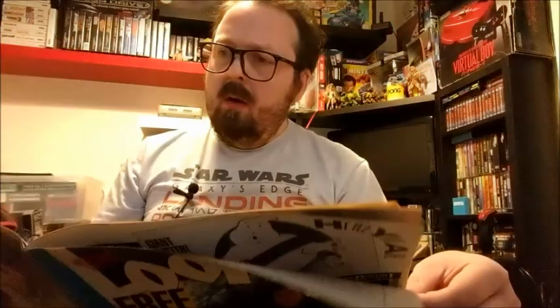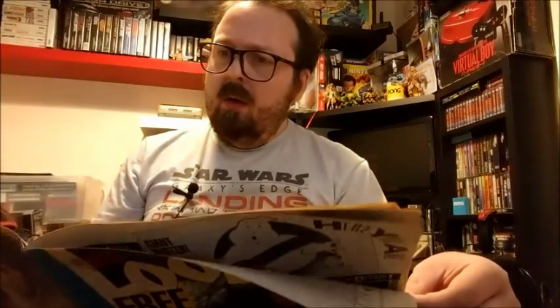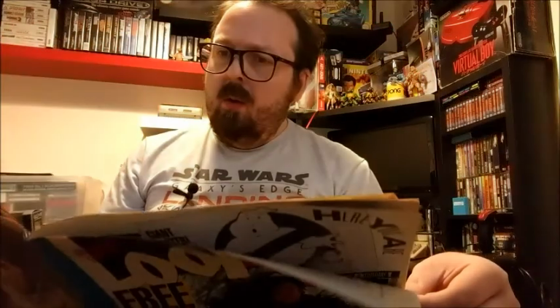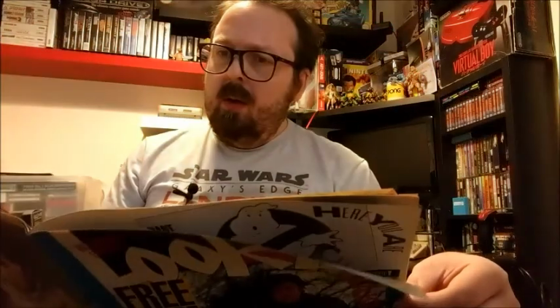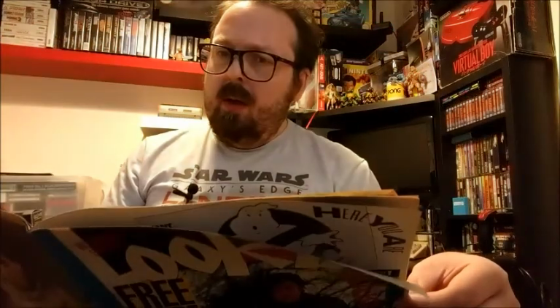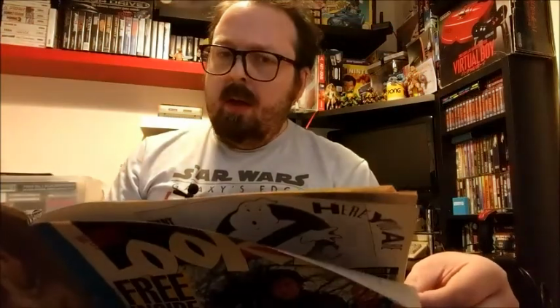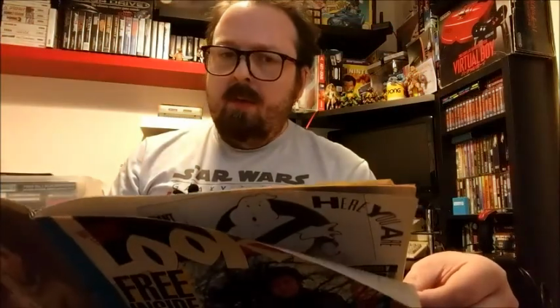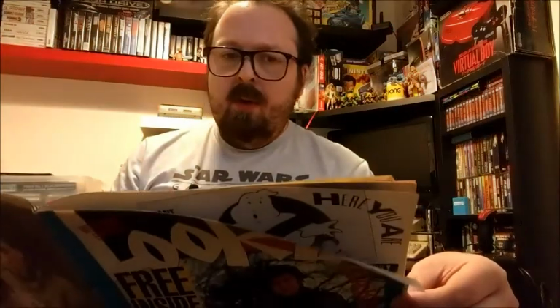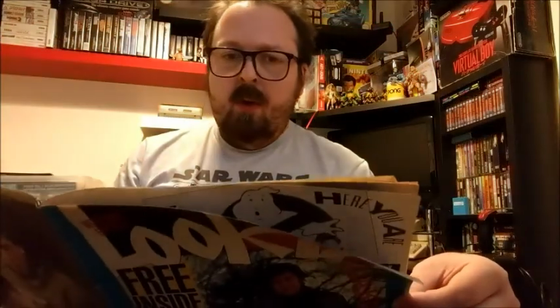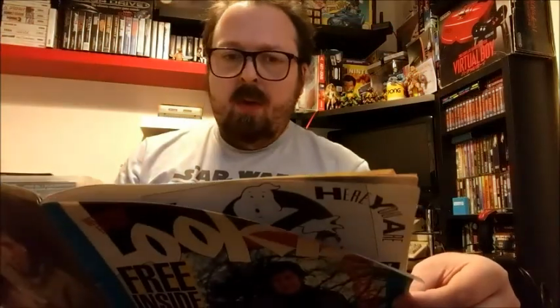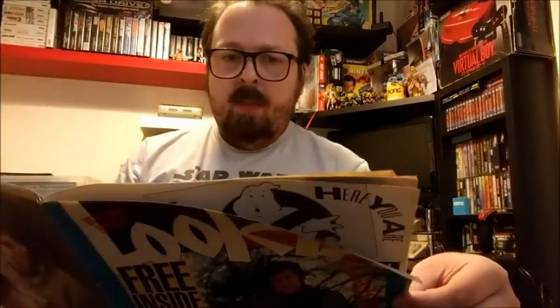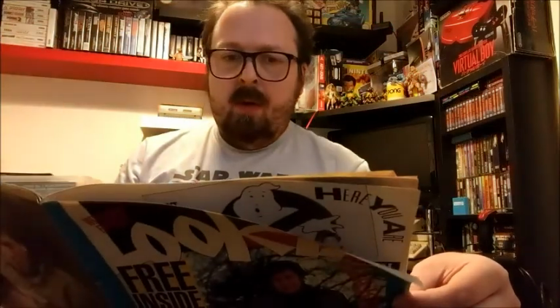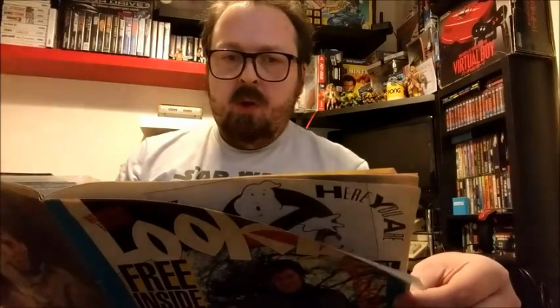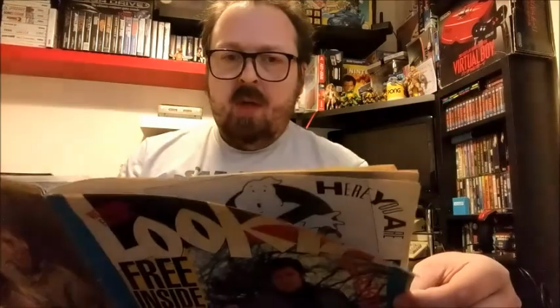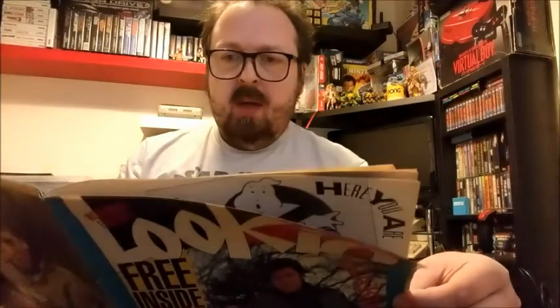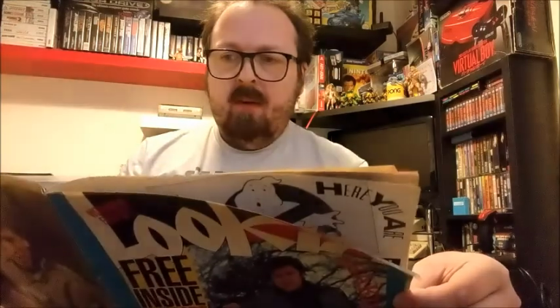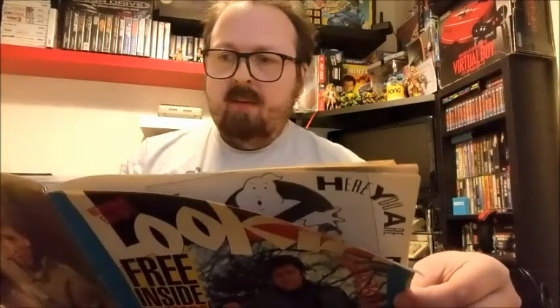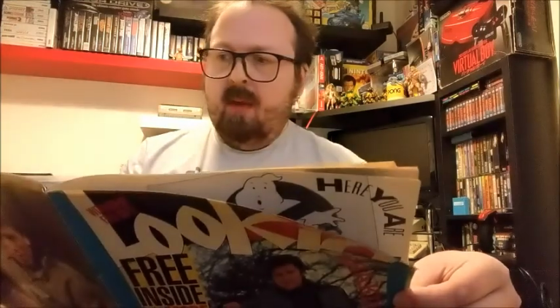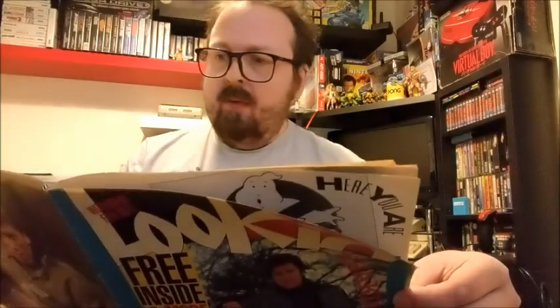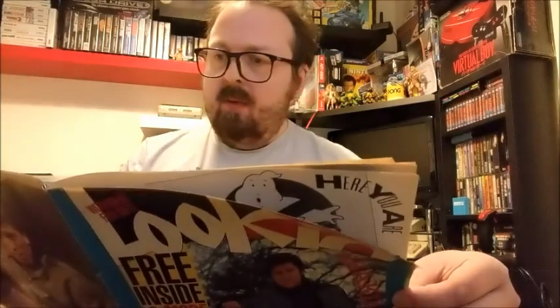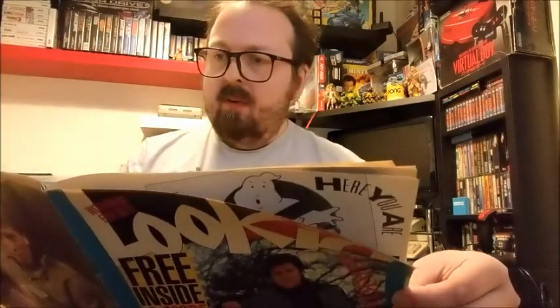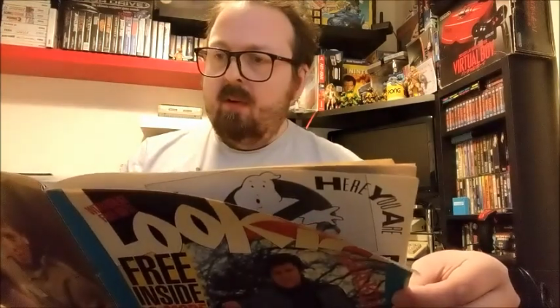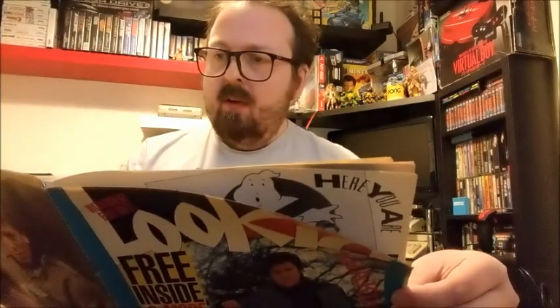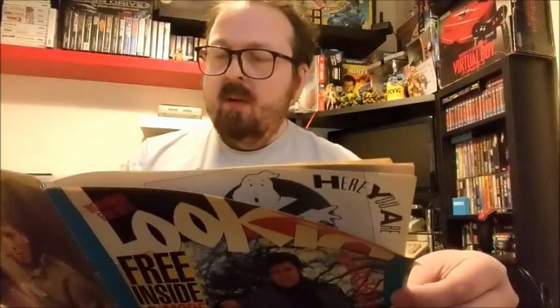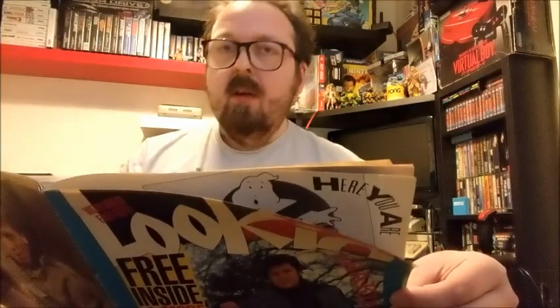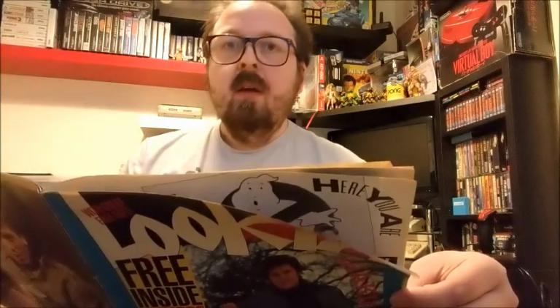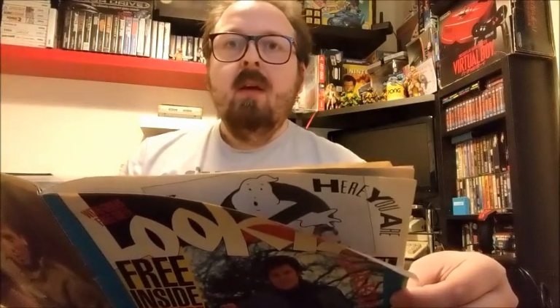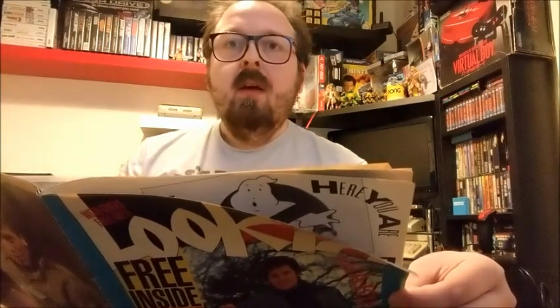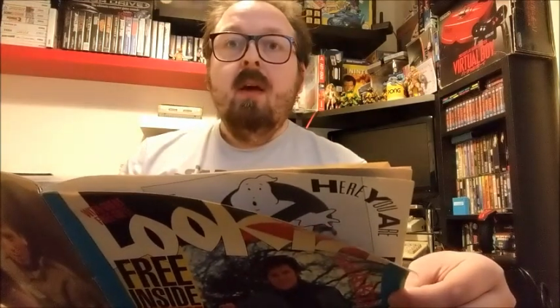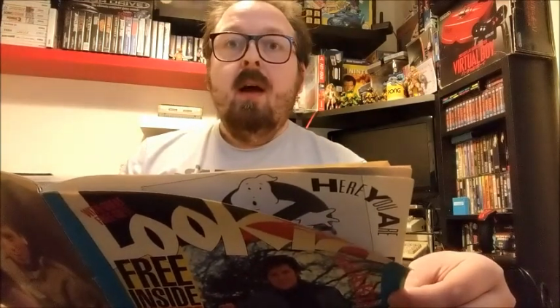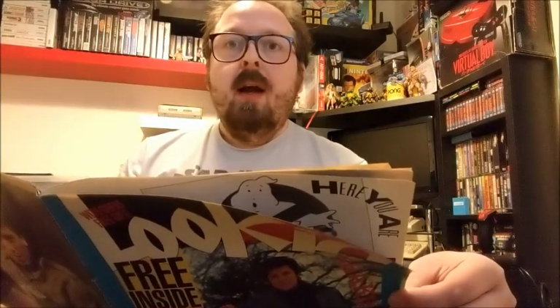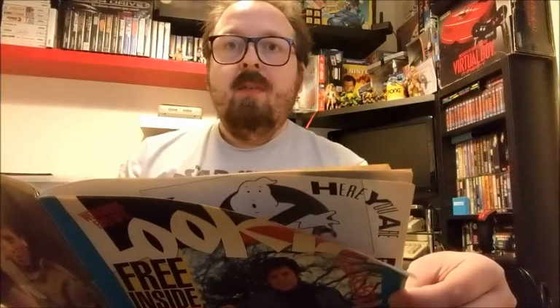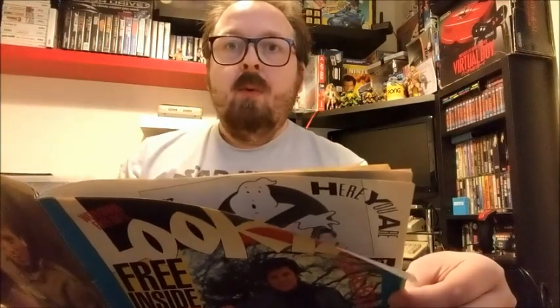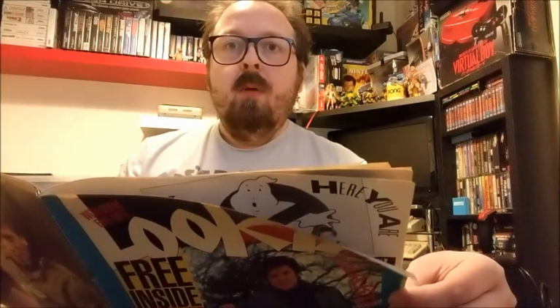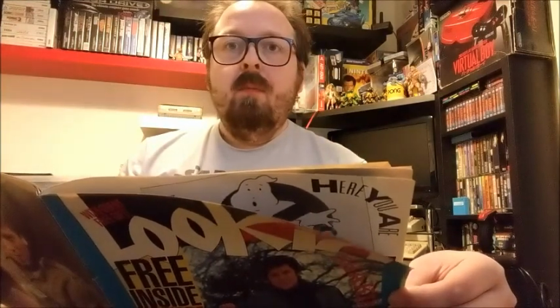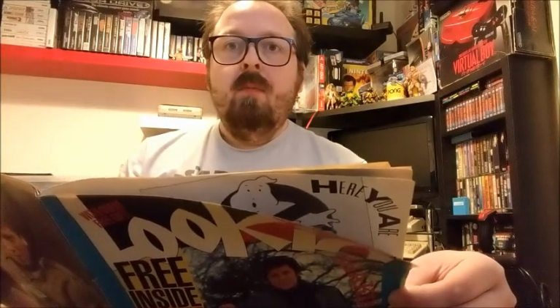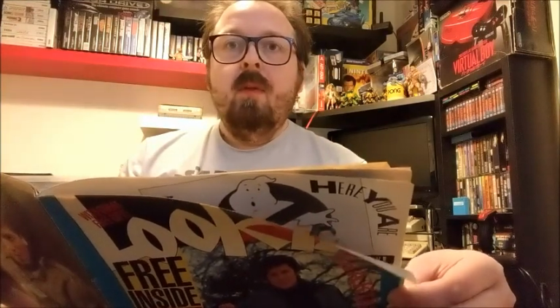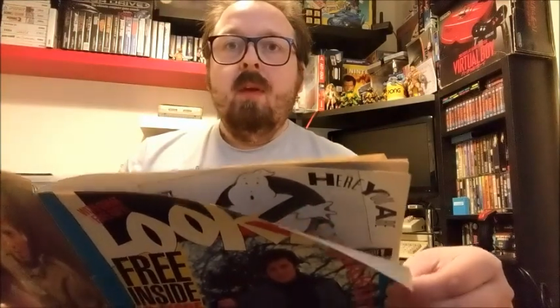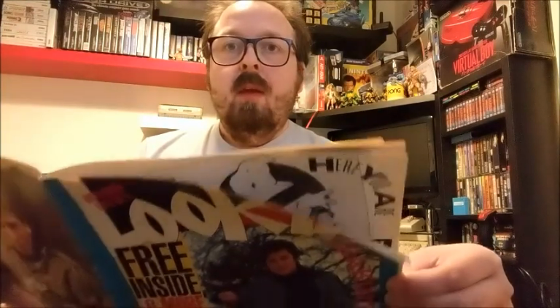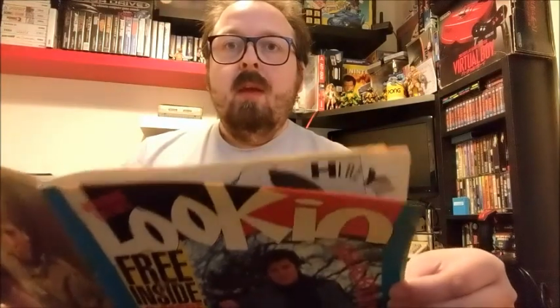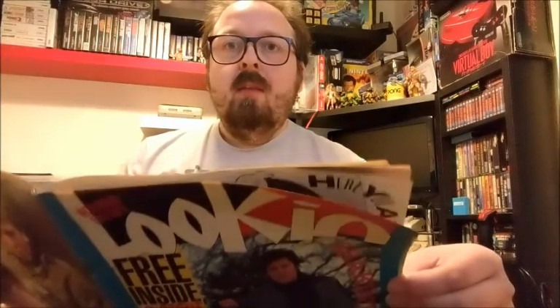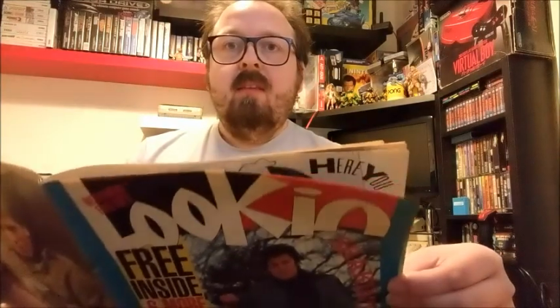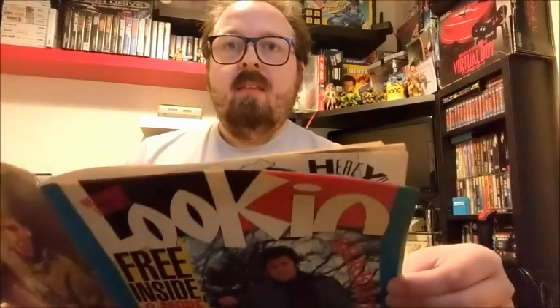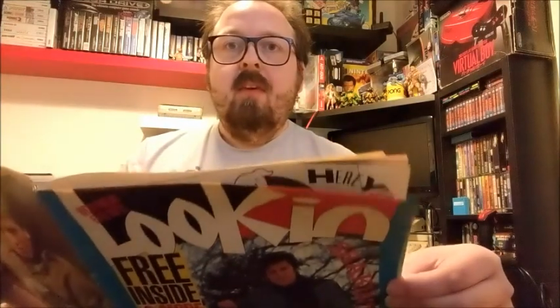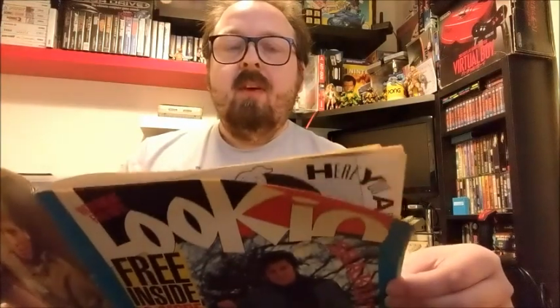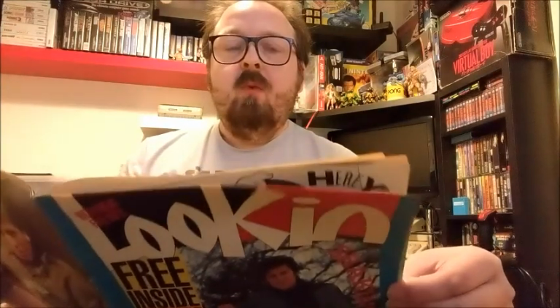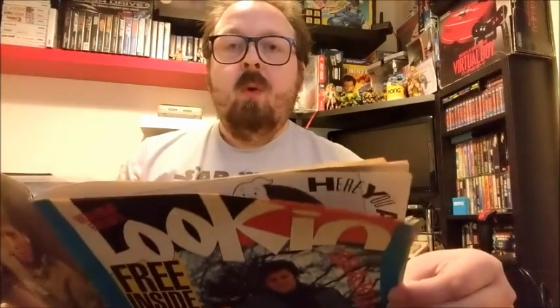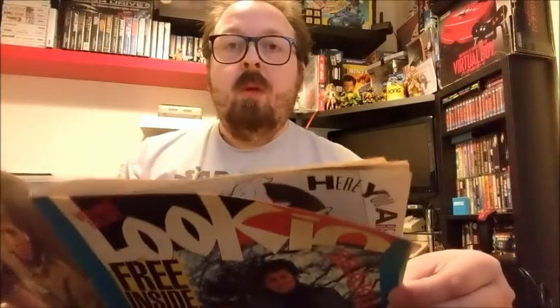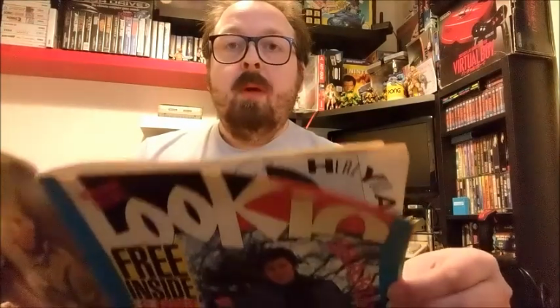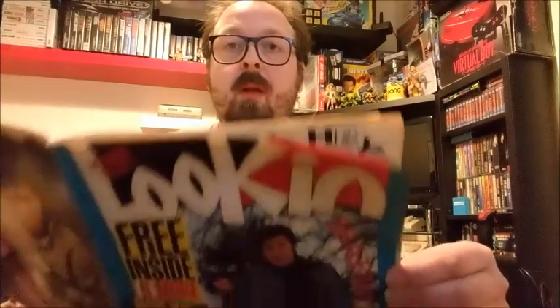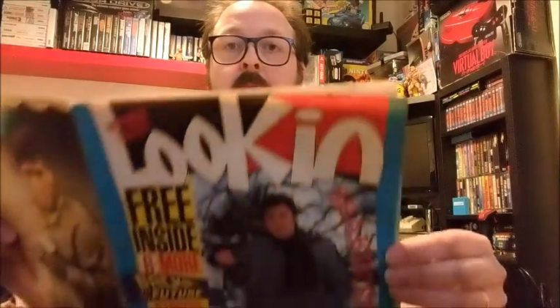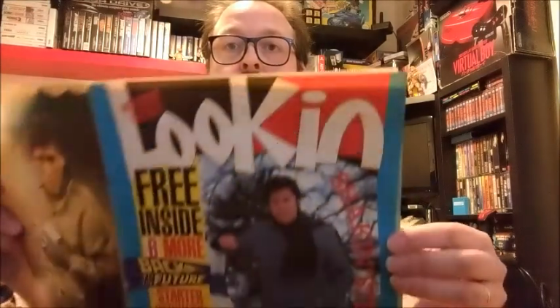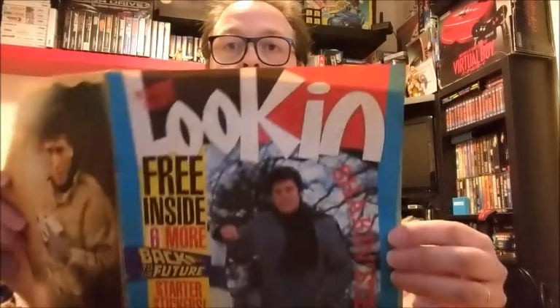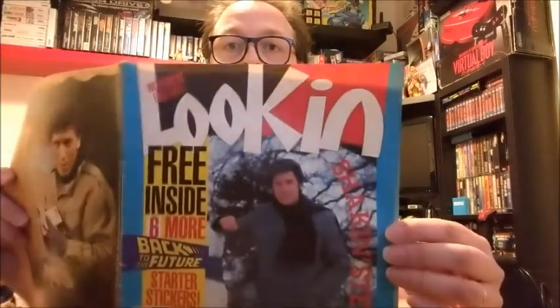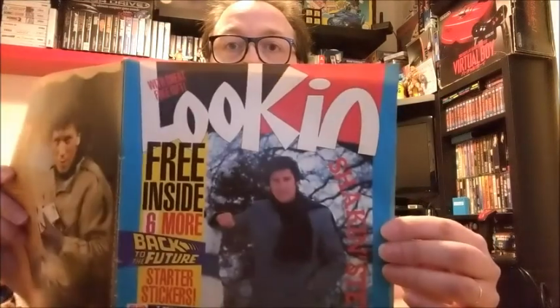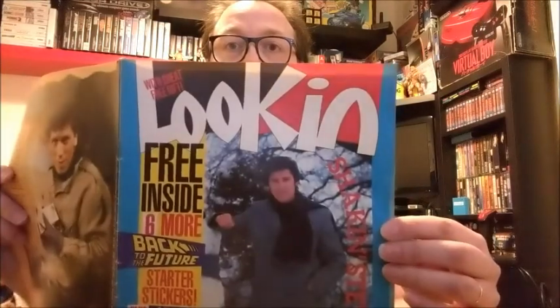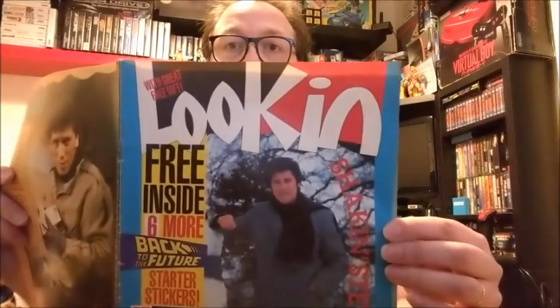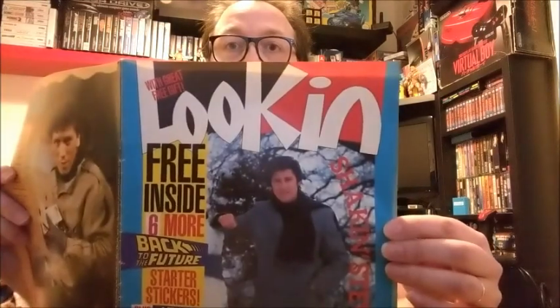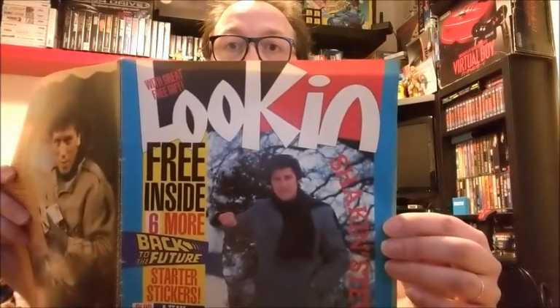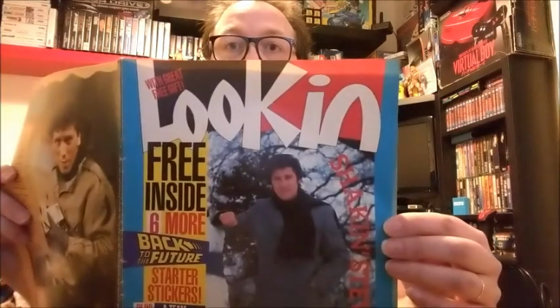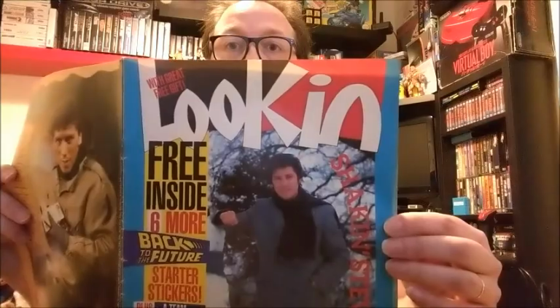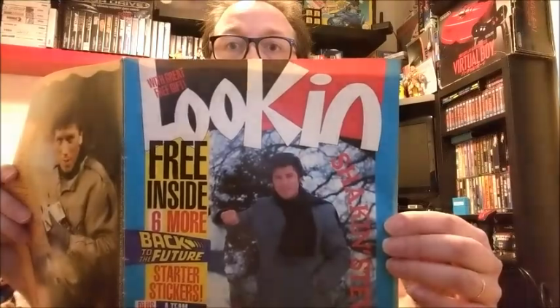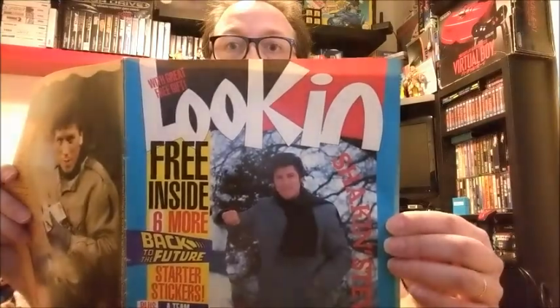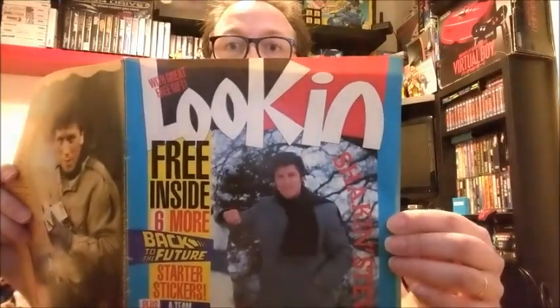Well, I never knew that about Shaken Stevens. Hi everyone — in this series we're going to be looking at Look In.